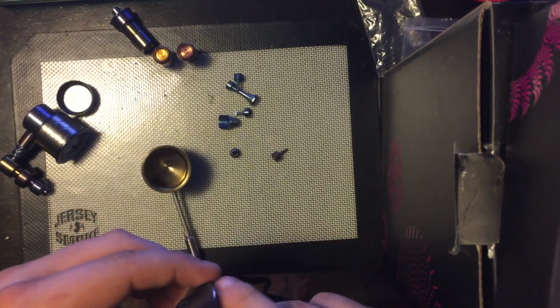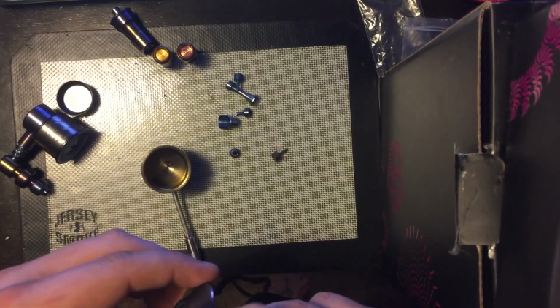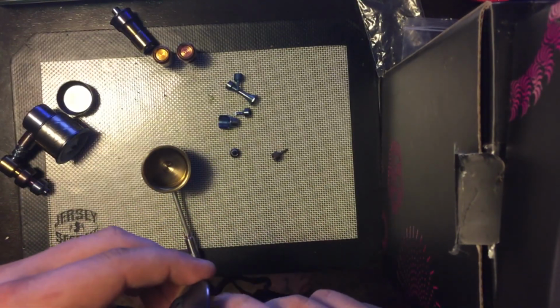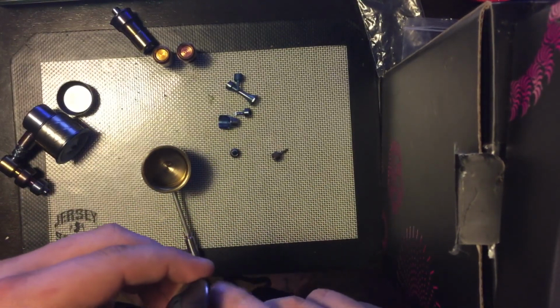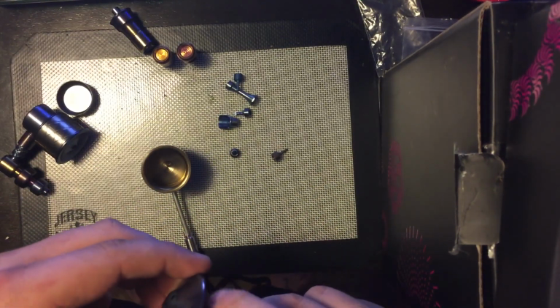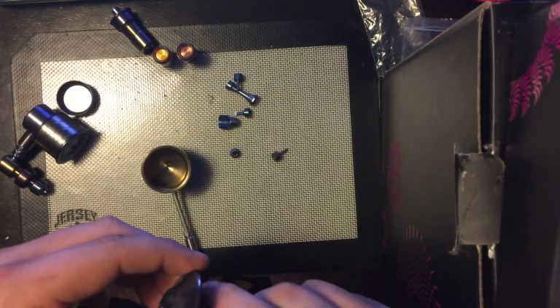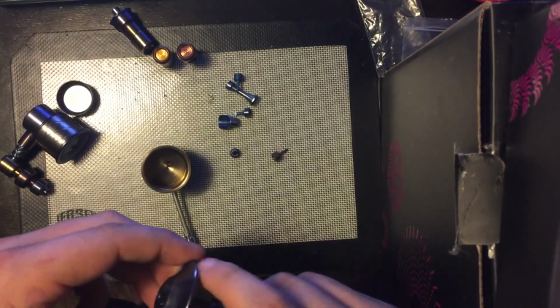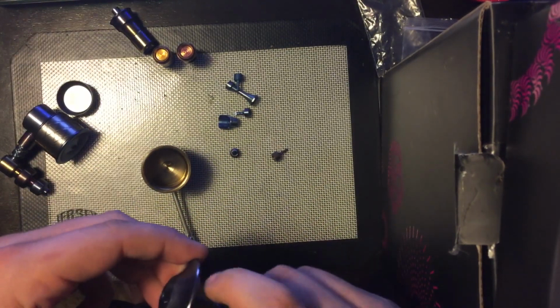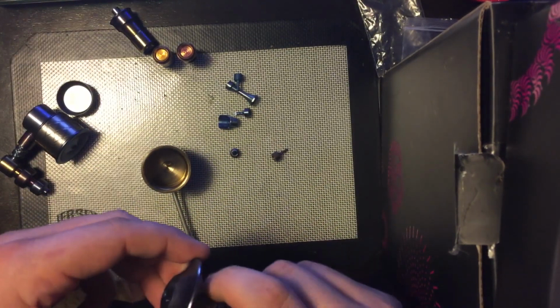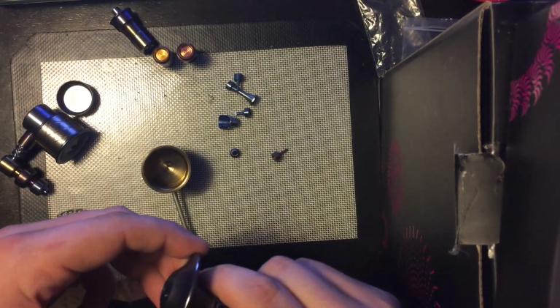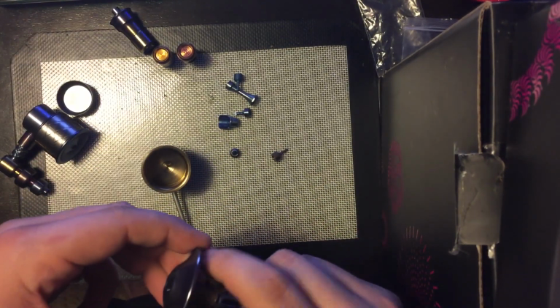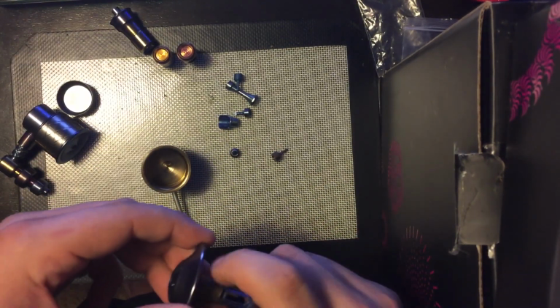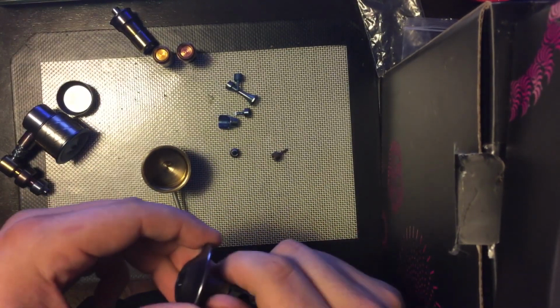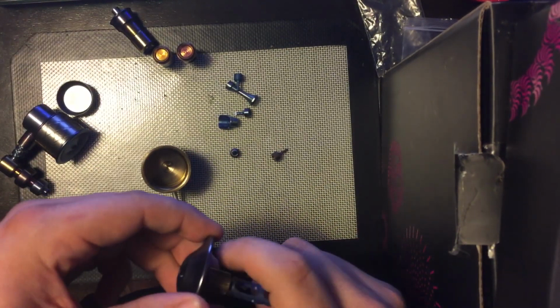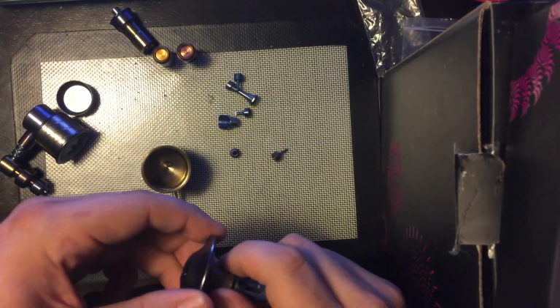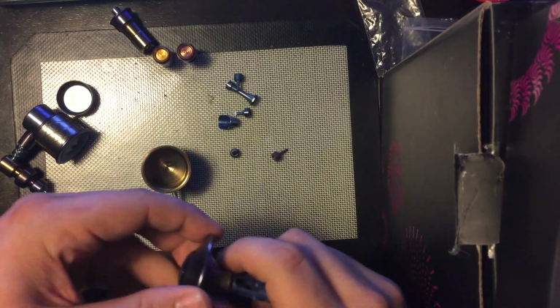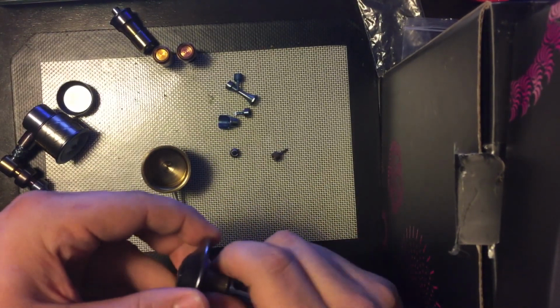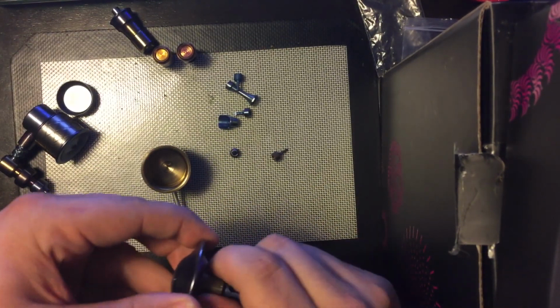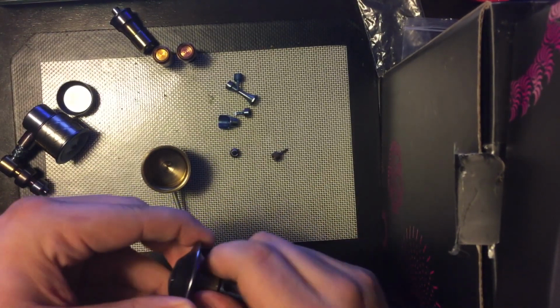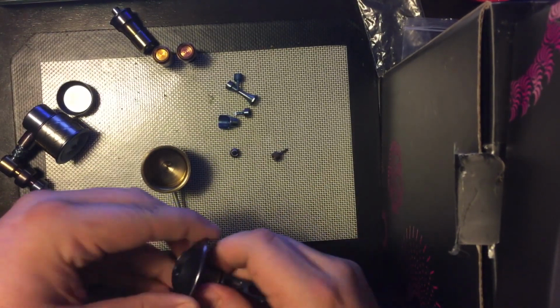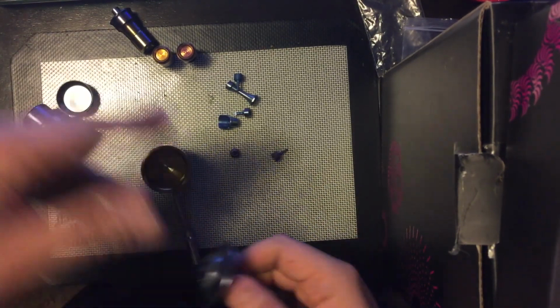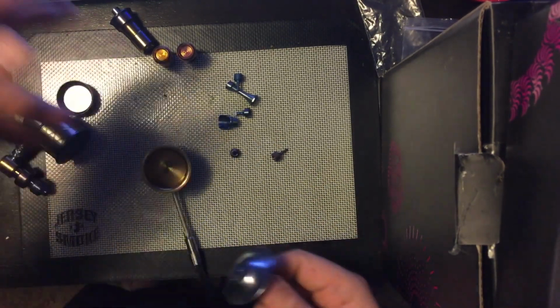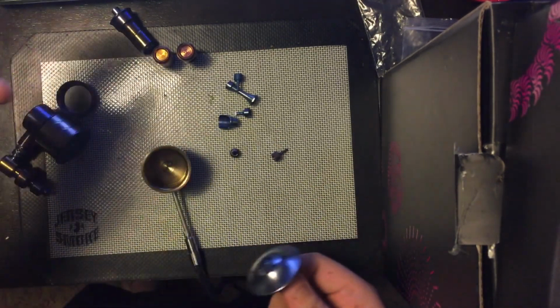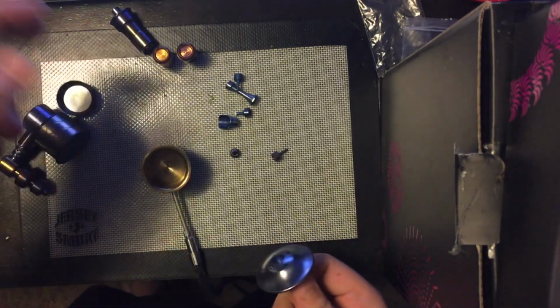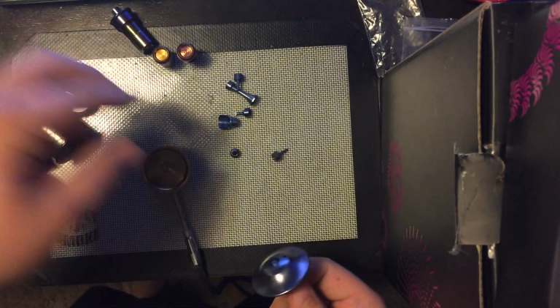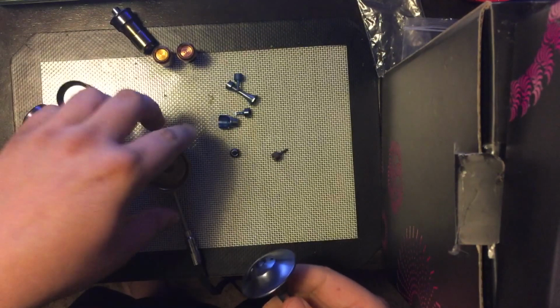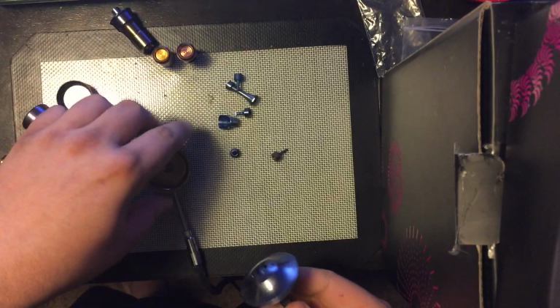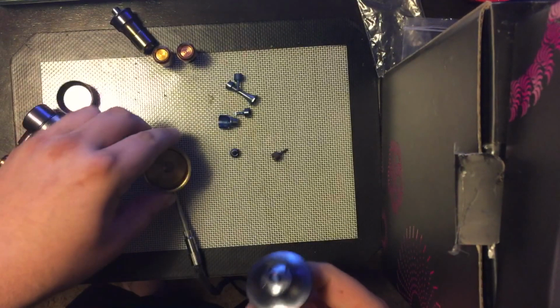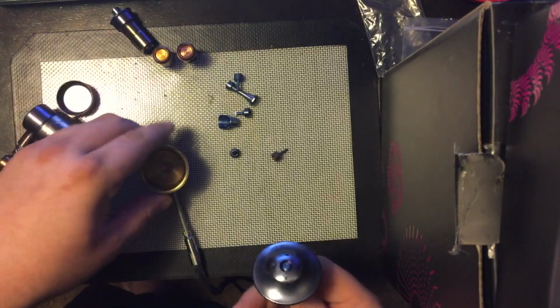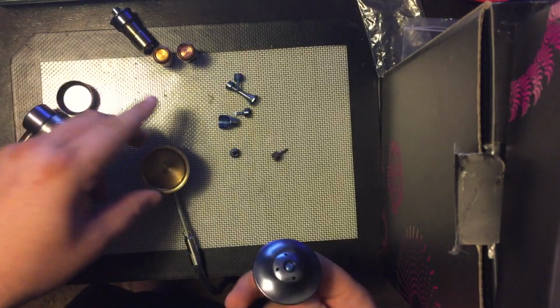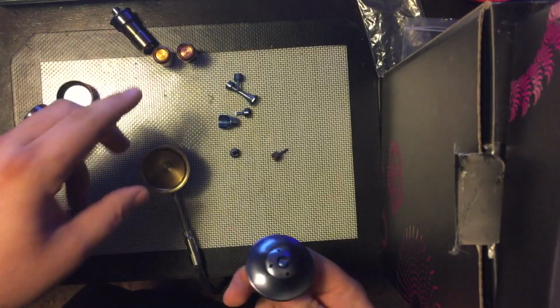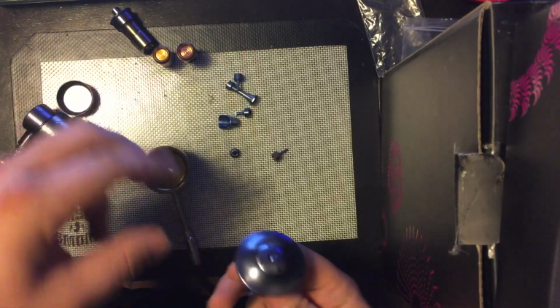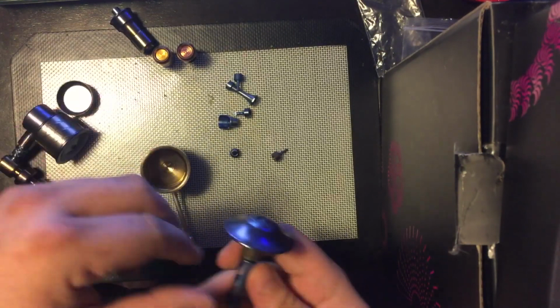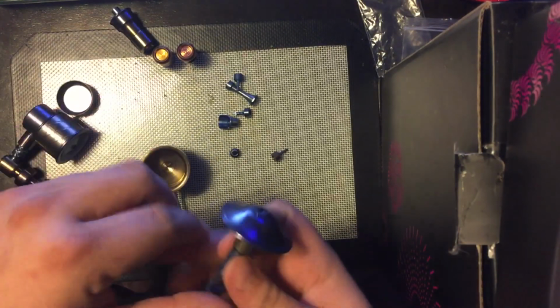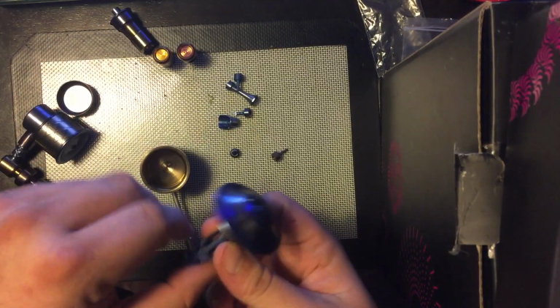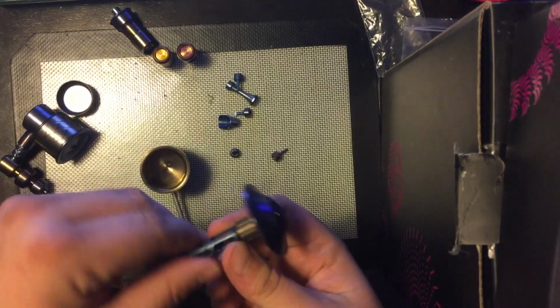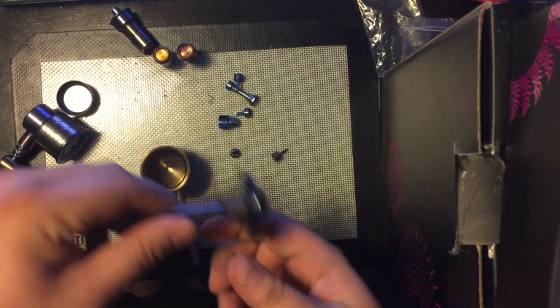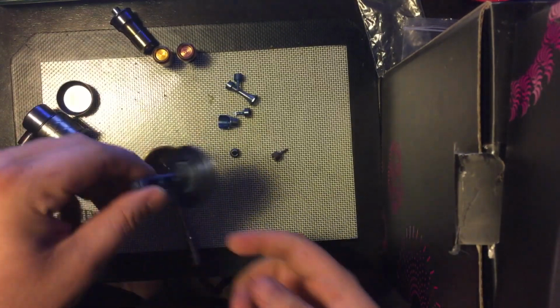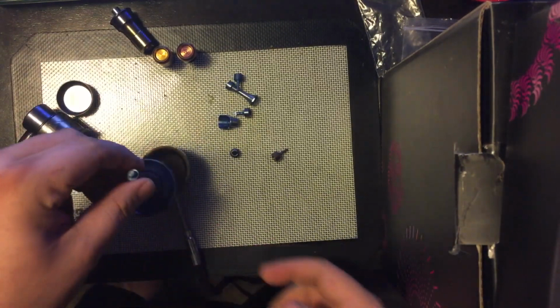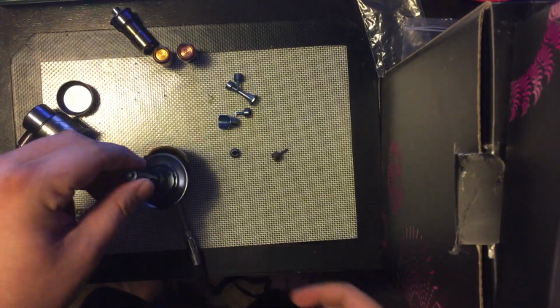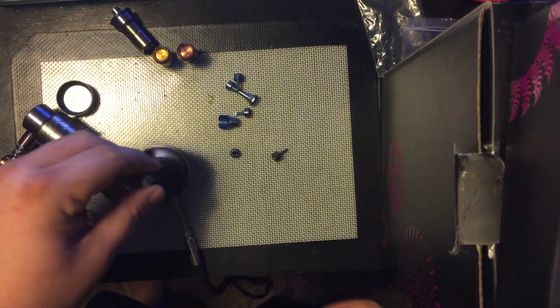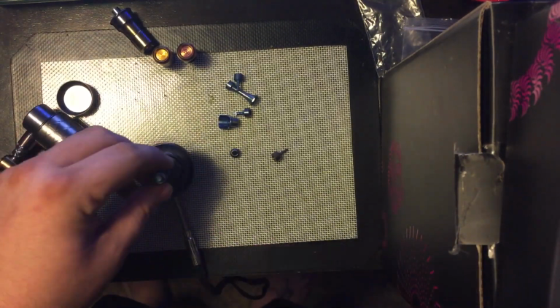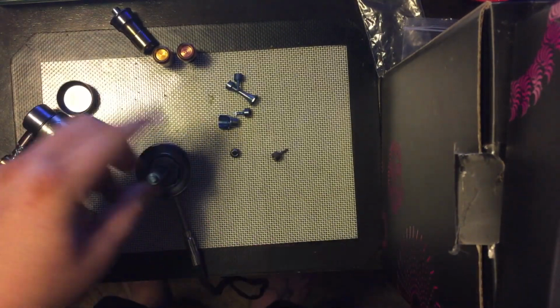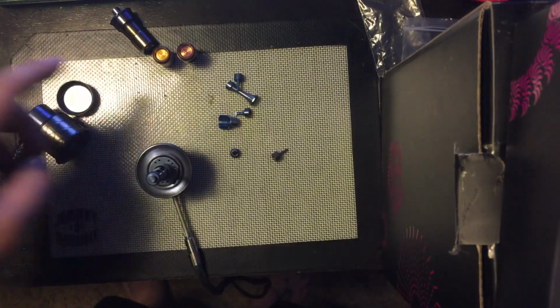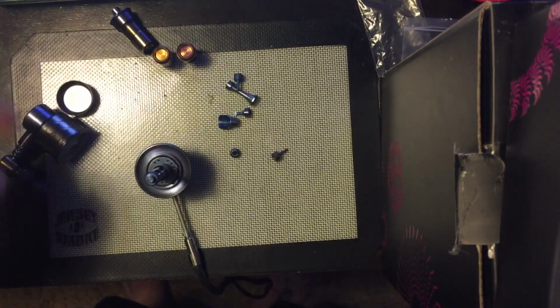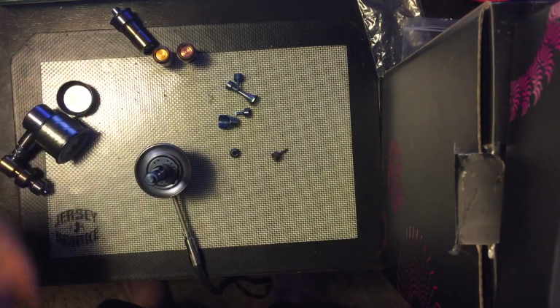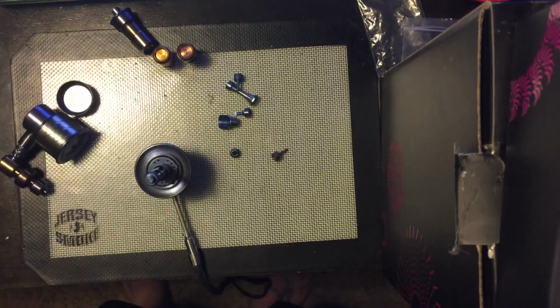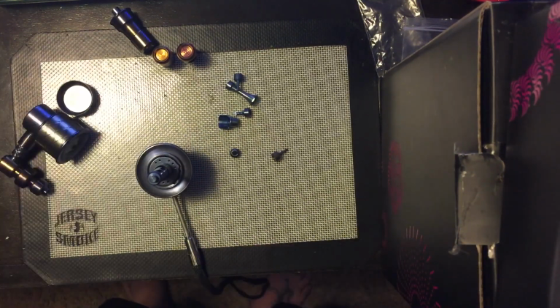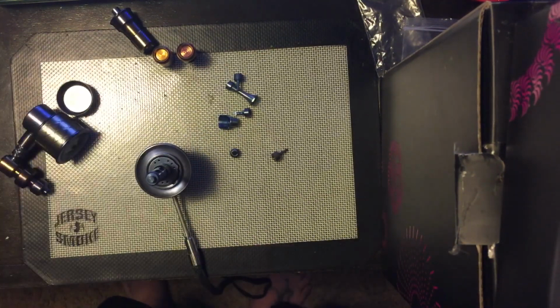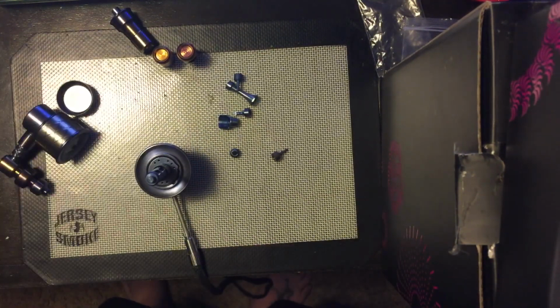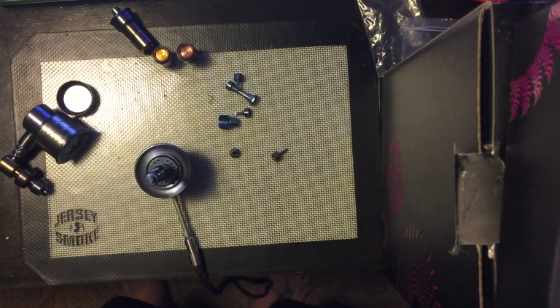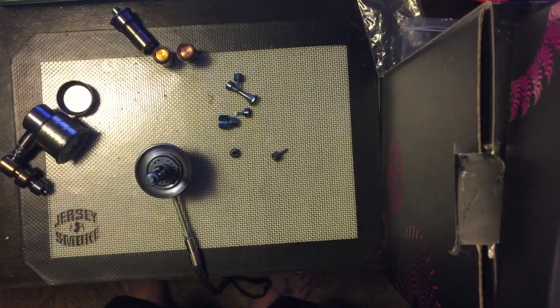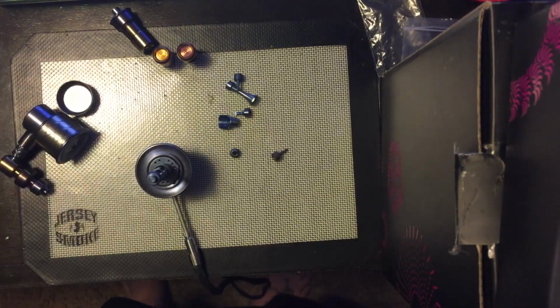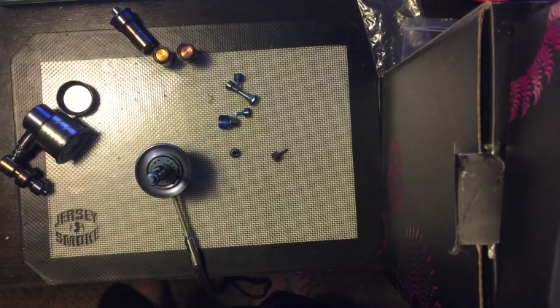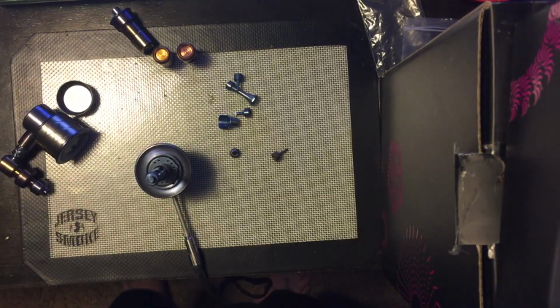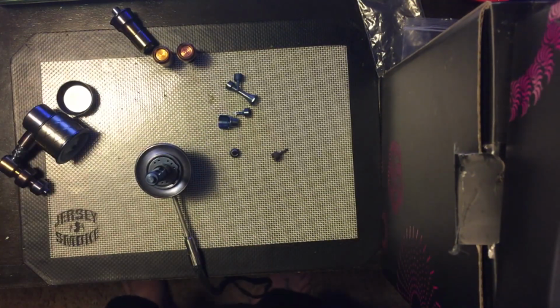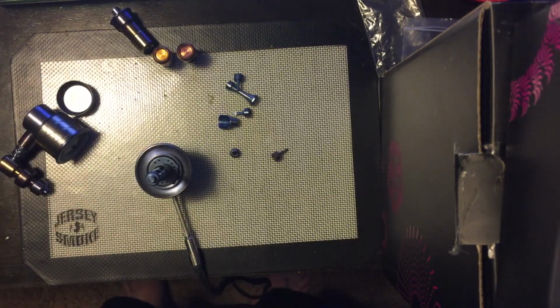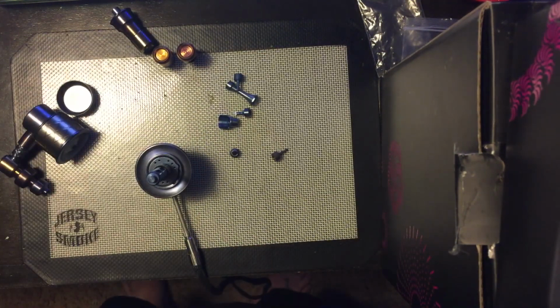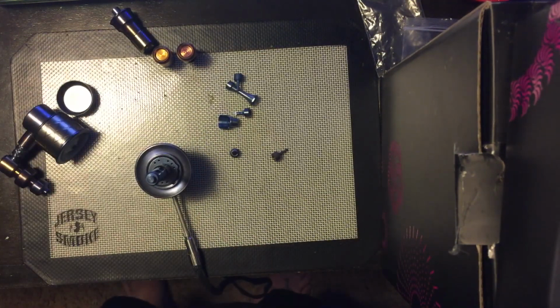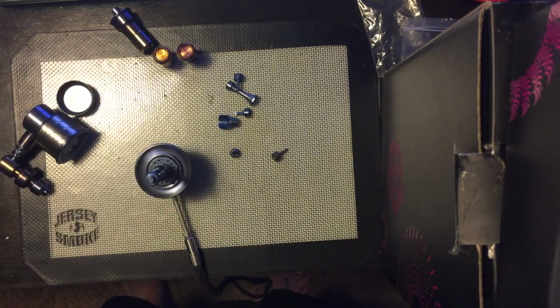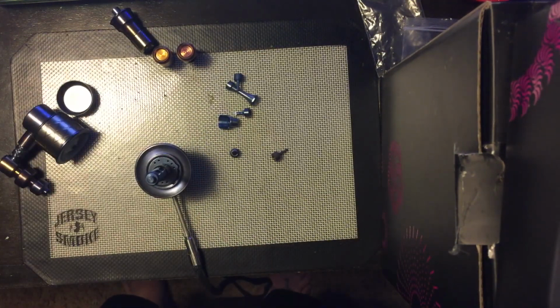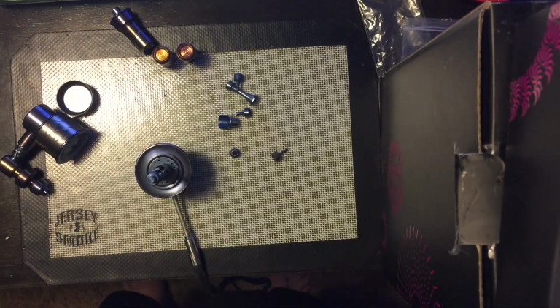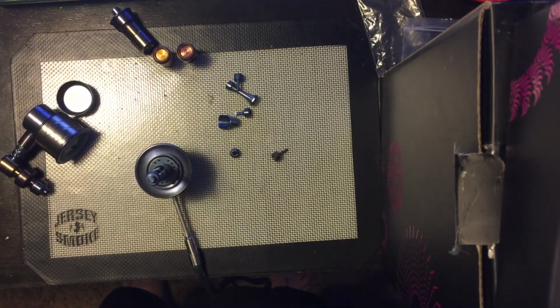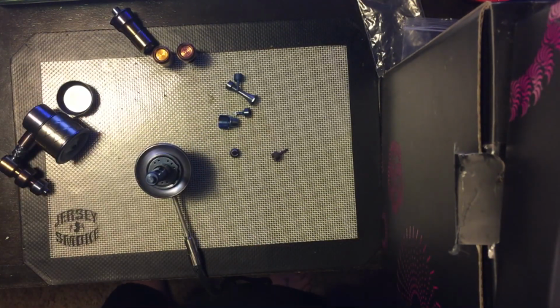Kind of pissed that my coil doesn't work and I can't try it, but we'll see what happens.